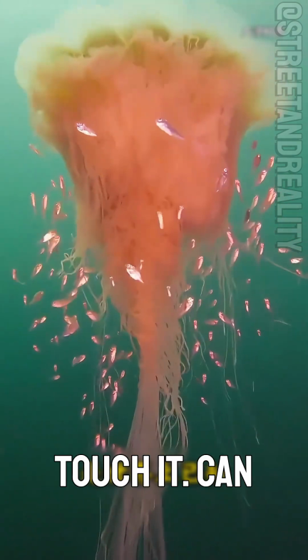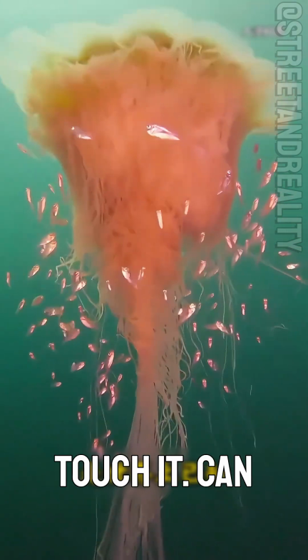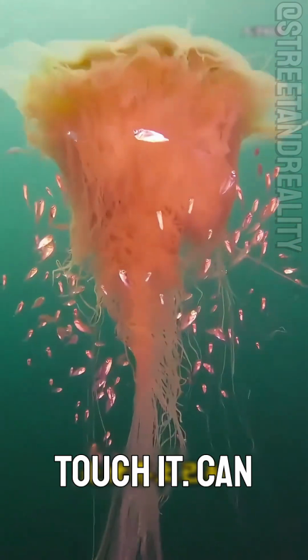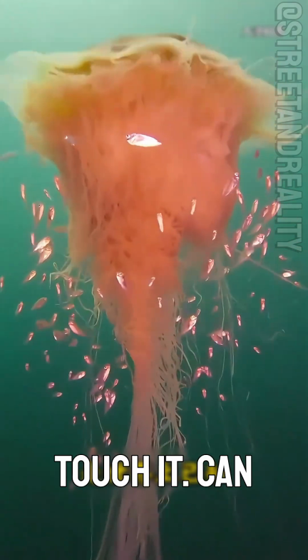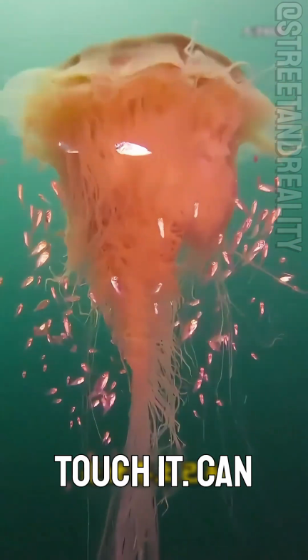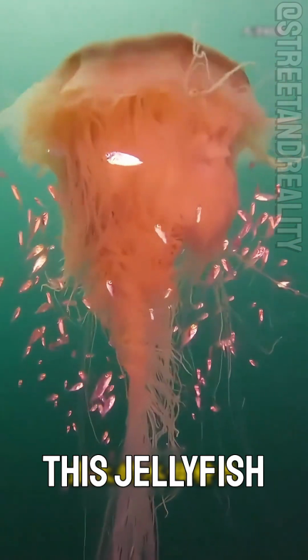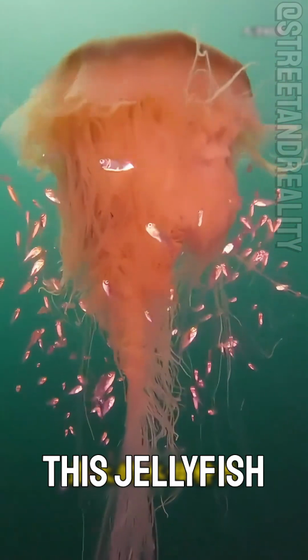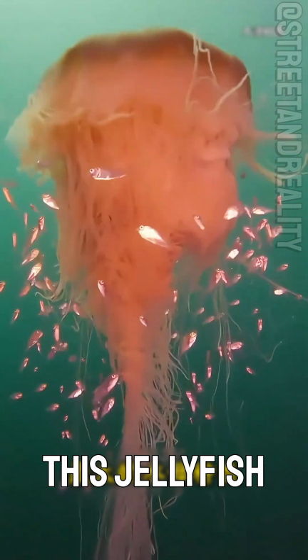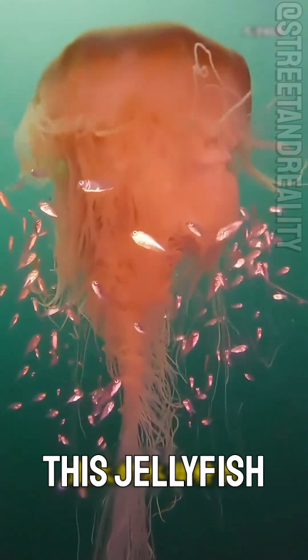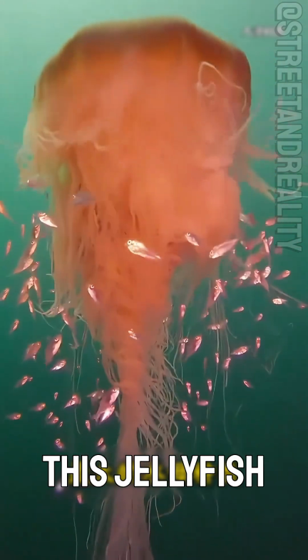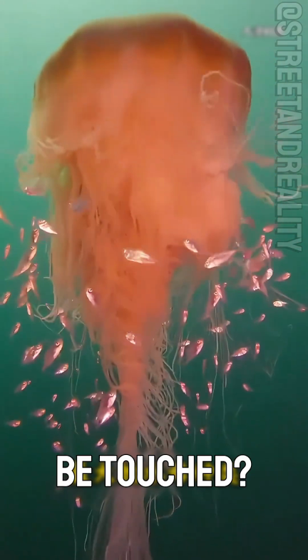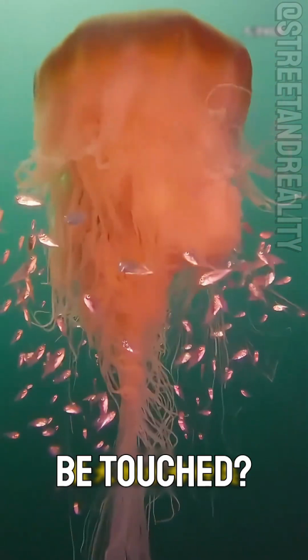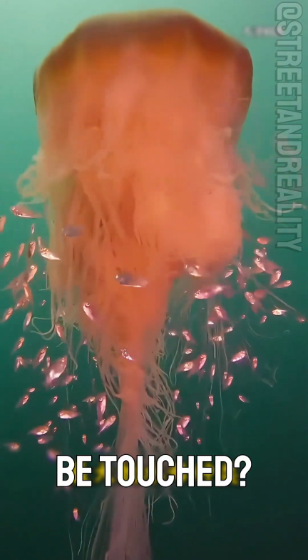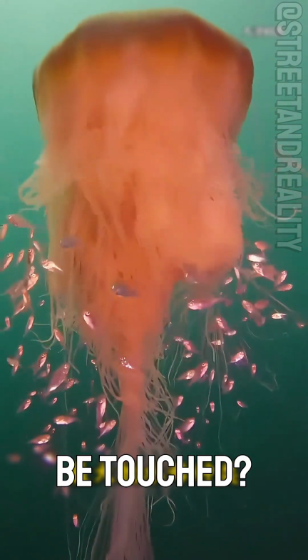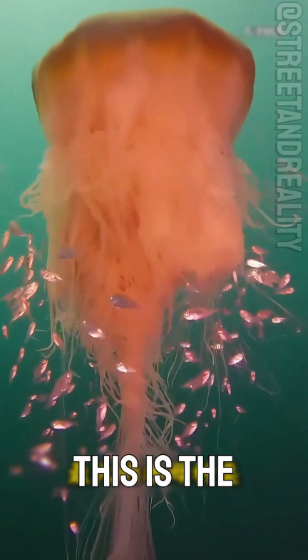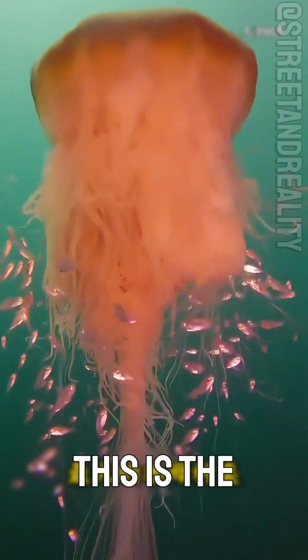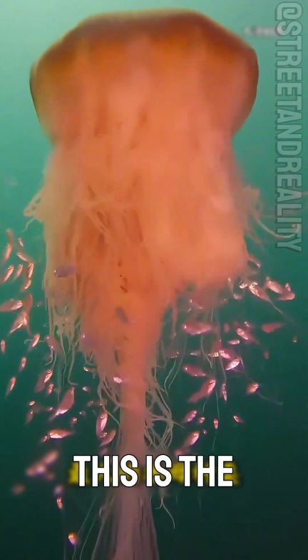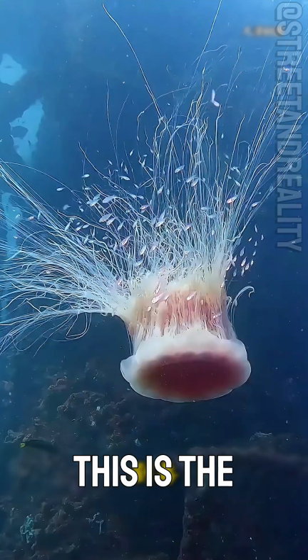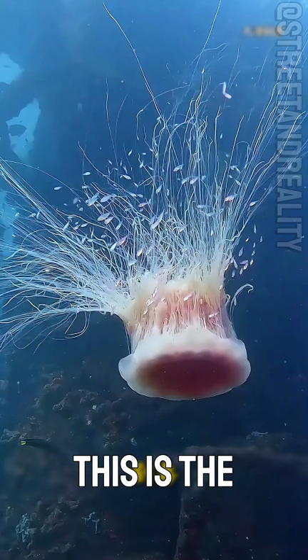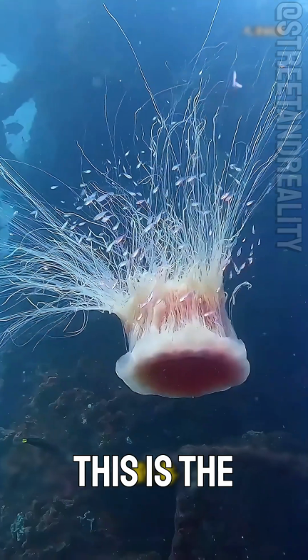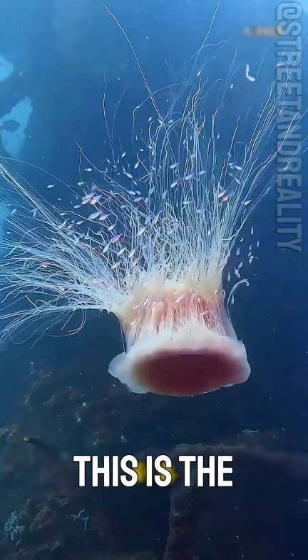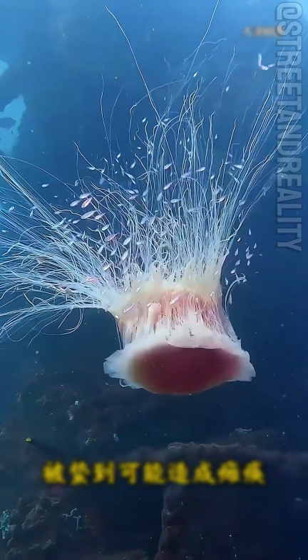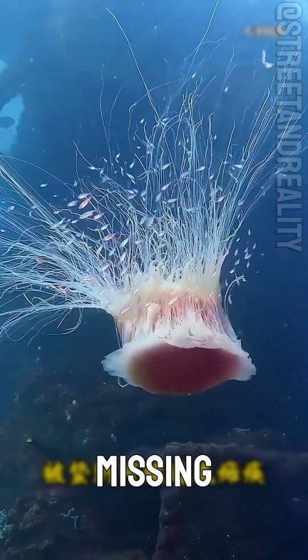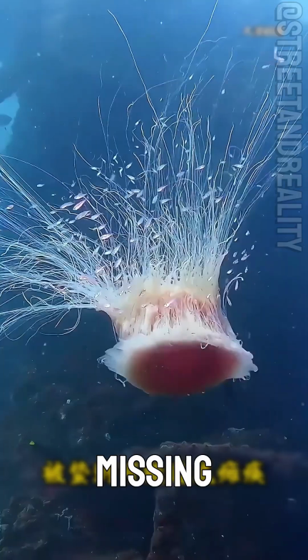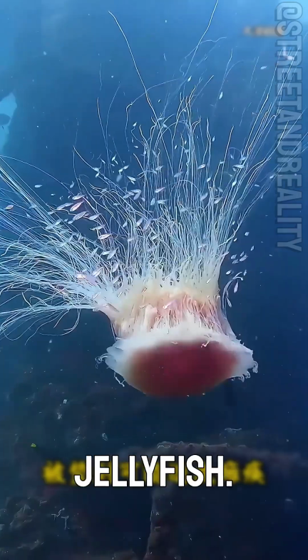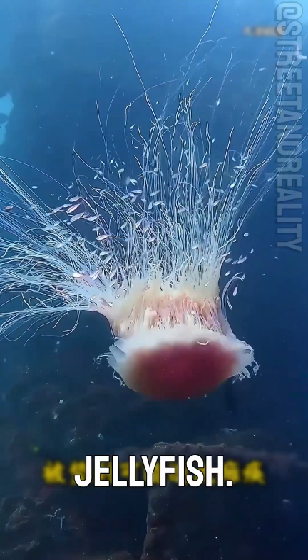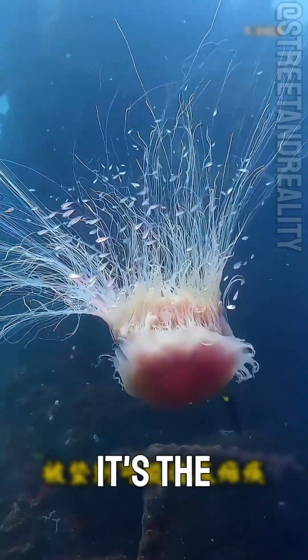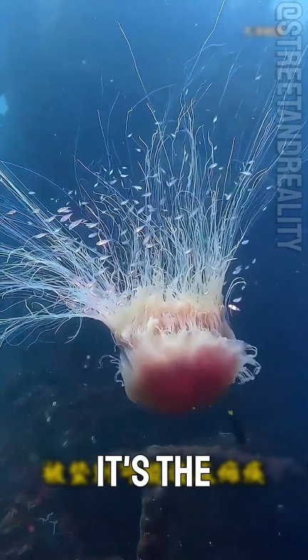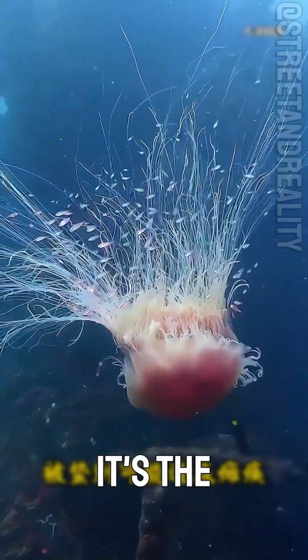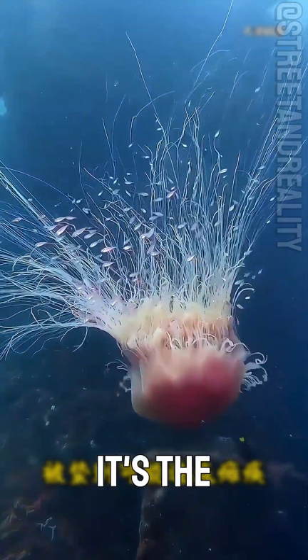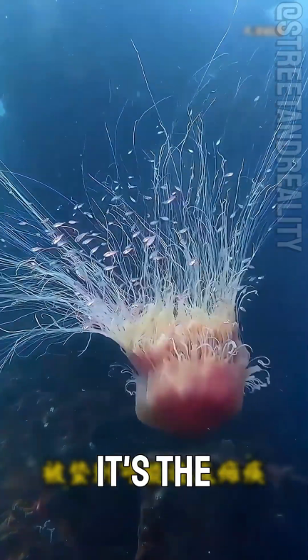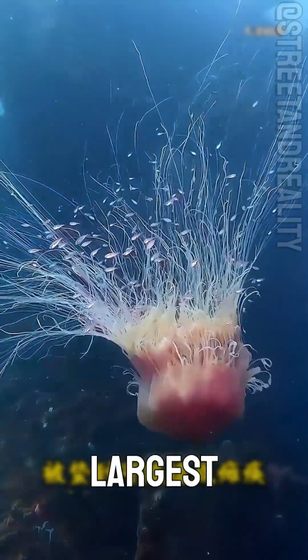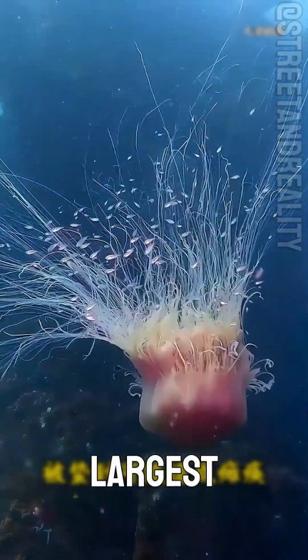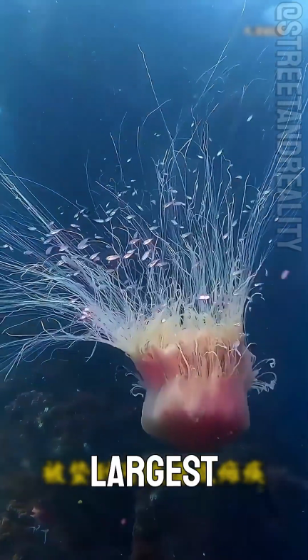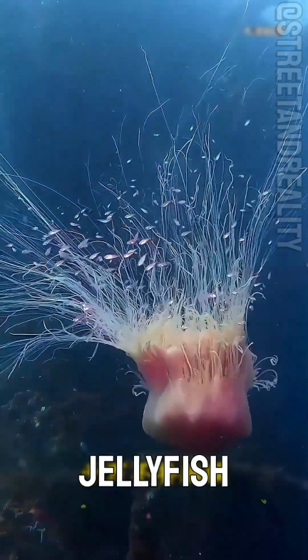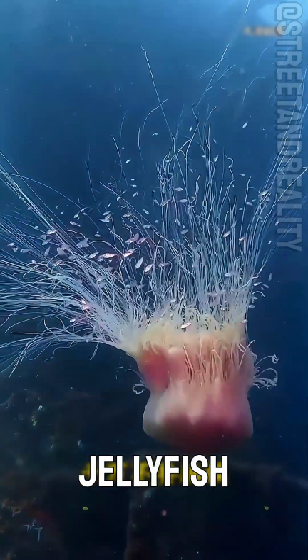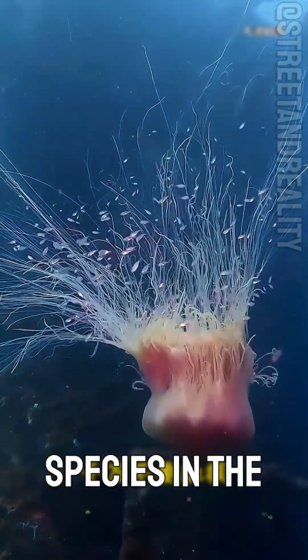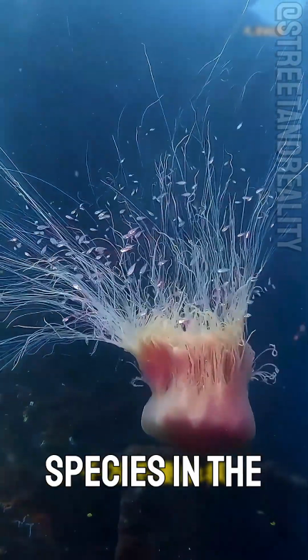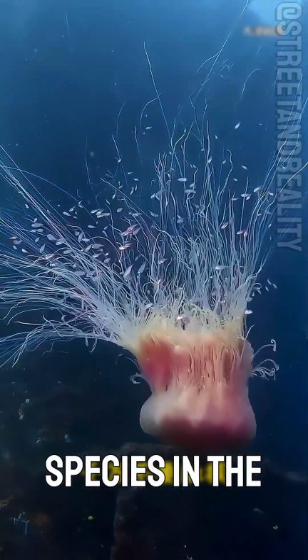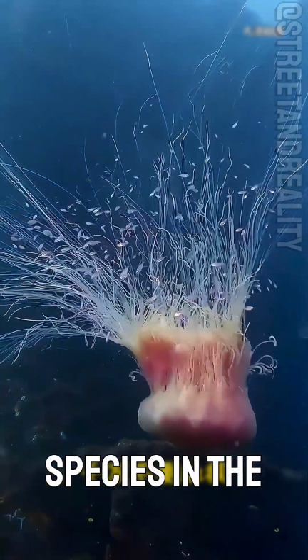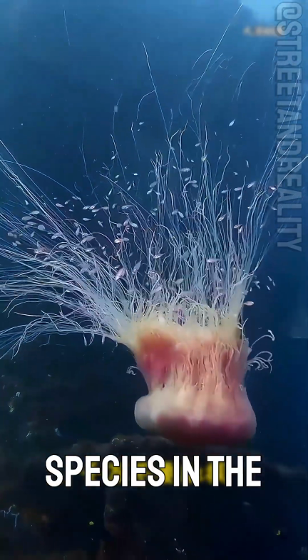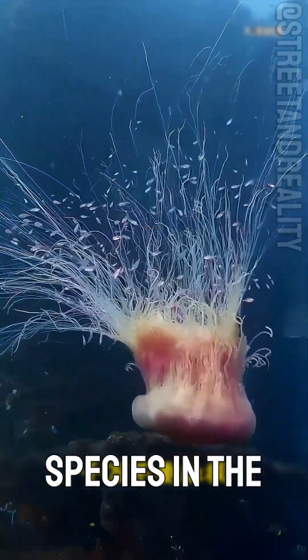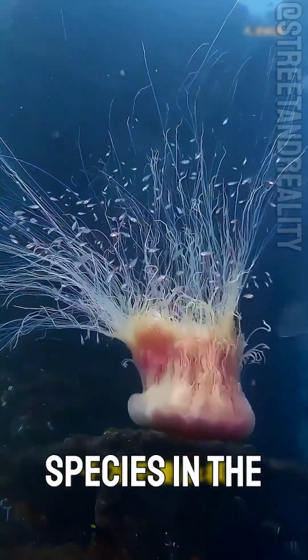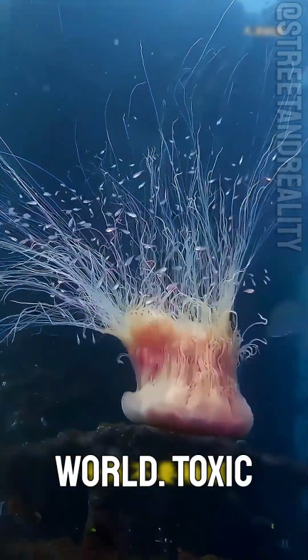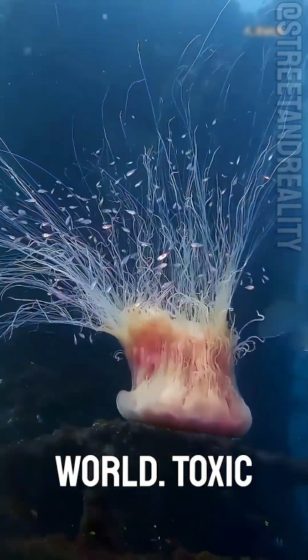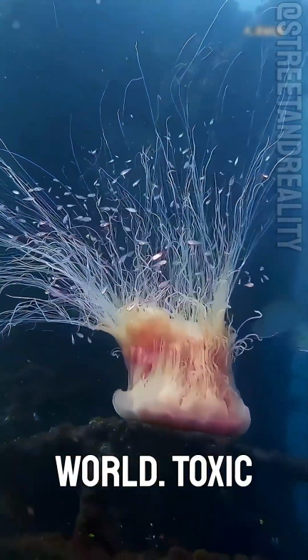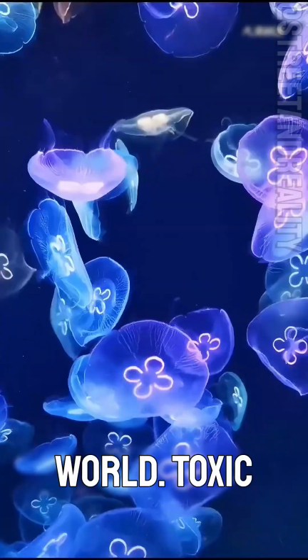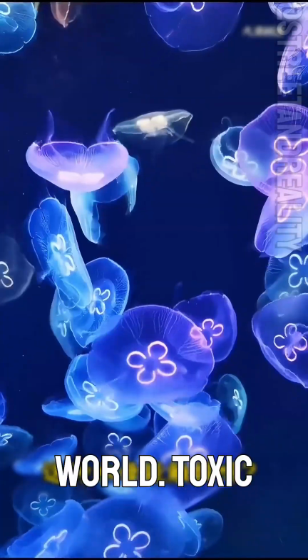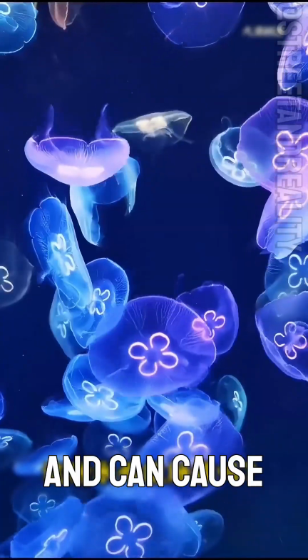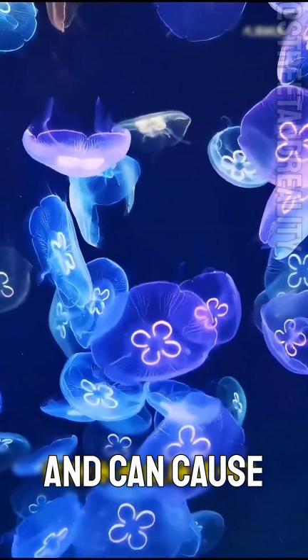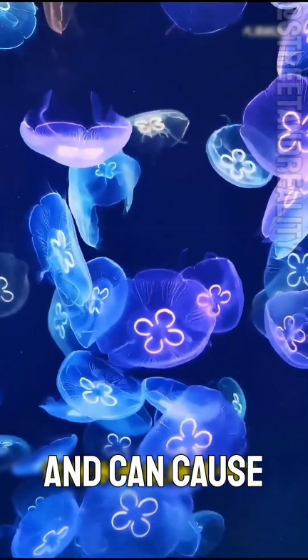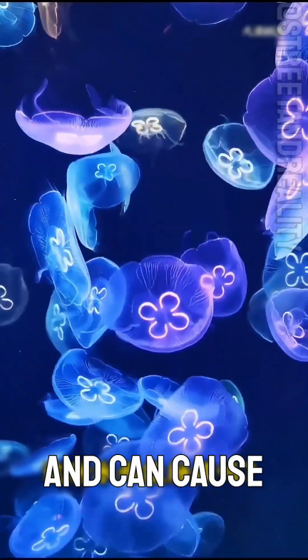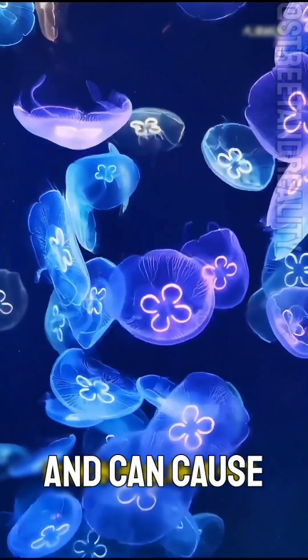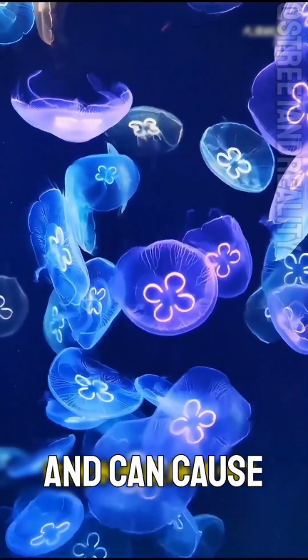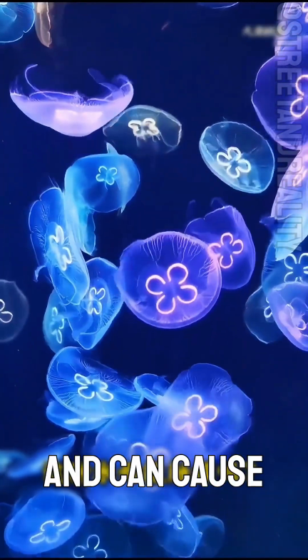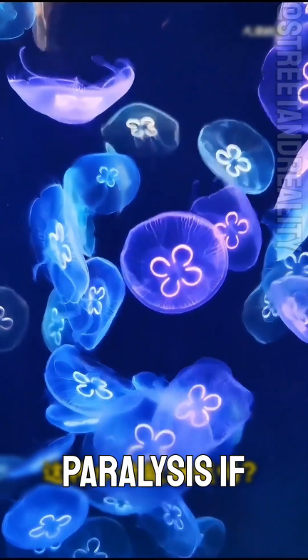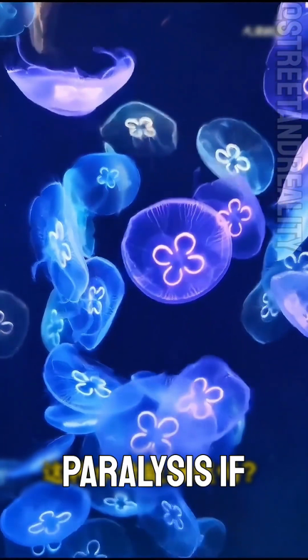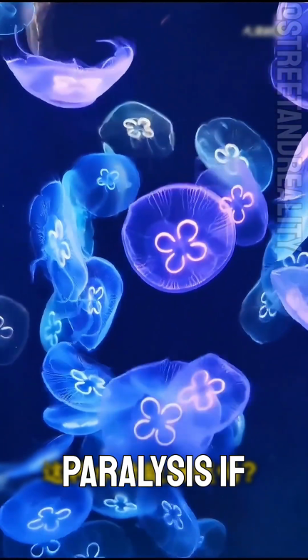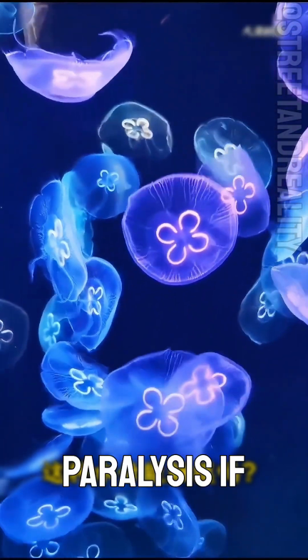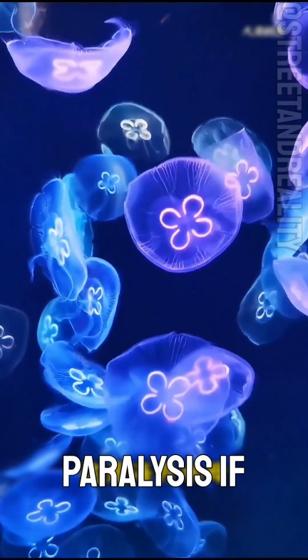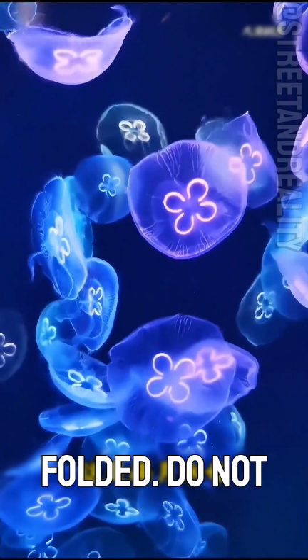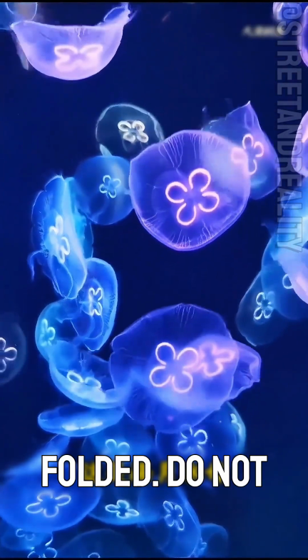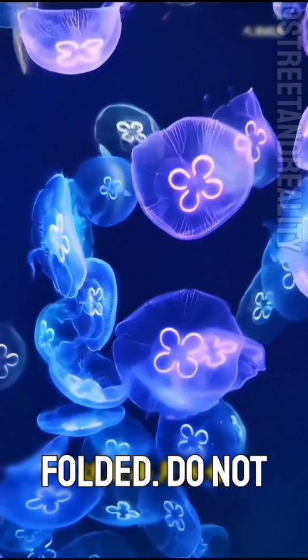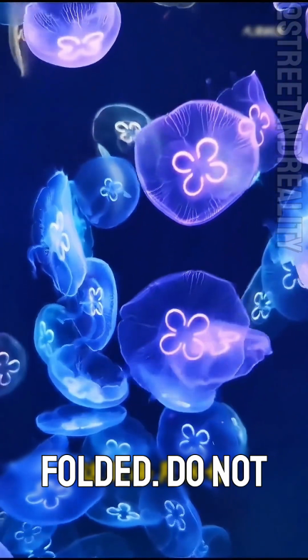Can this jellyfish be touched? This is the missing jellyfish — the largest jellyfish species in the world. It's toxic and can cause paralysis if touched. Do not touch it.